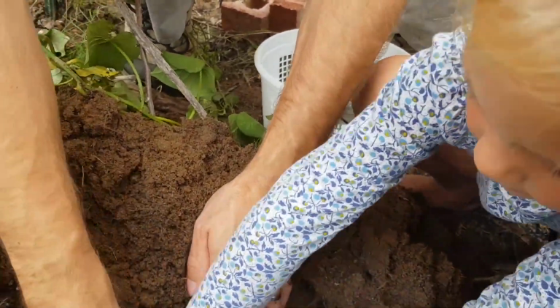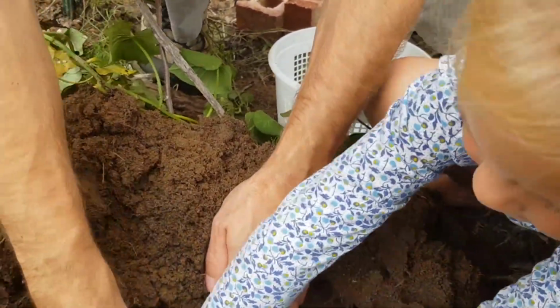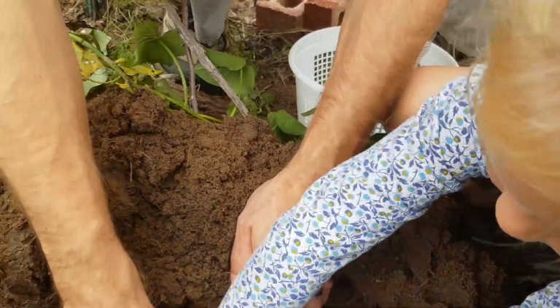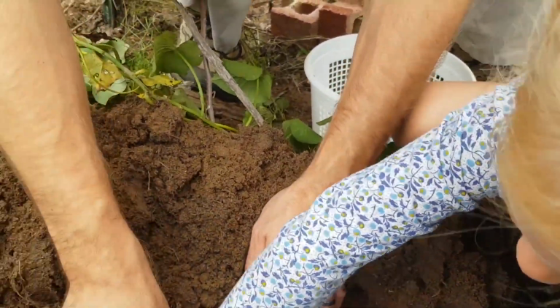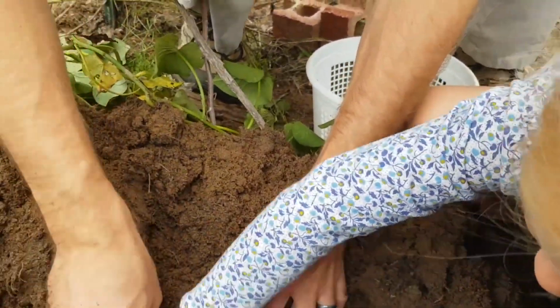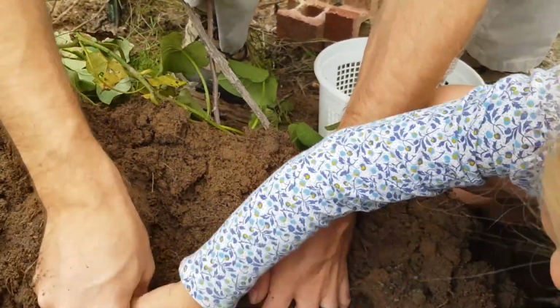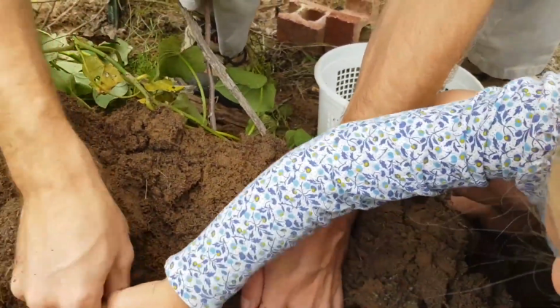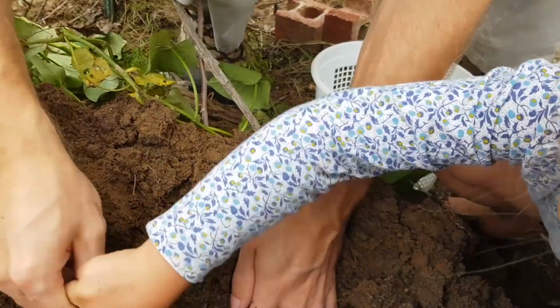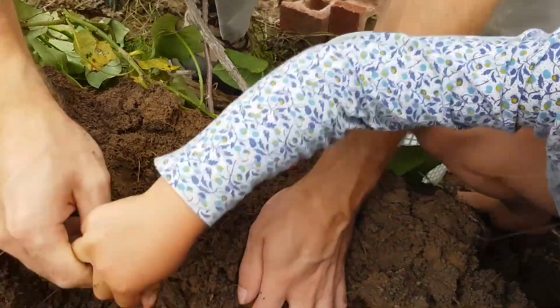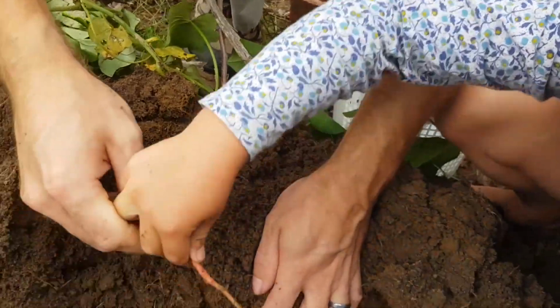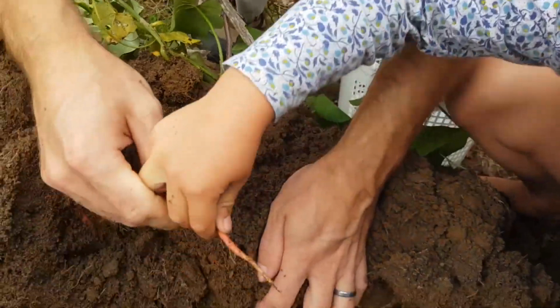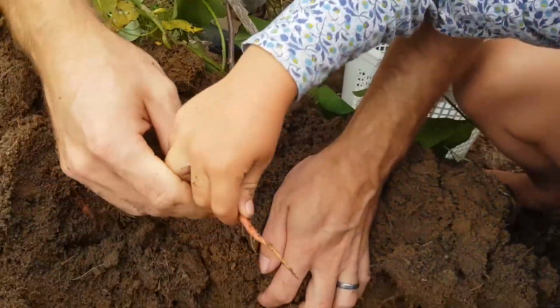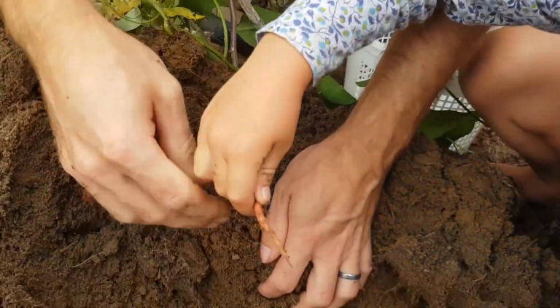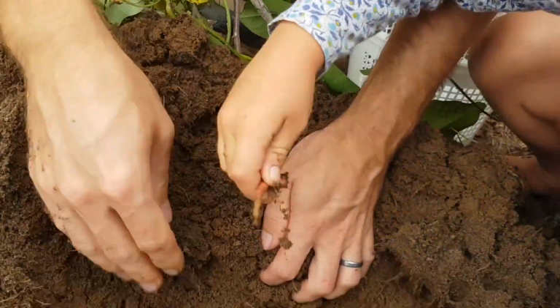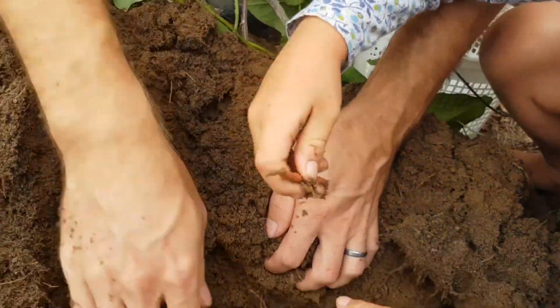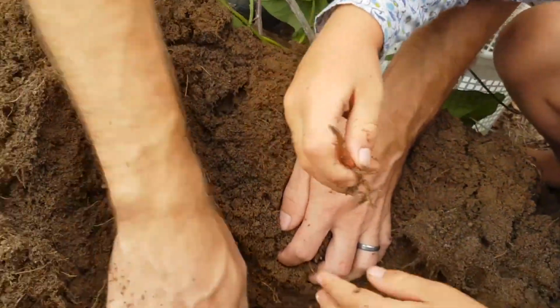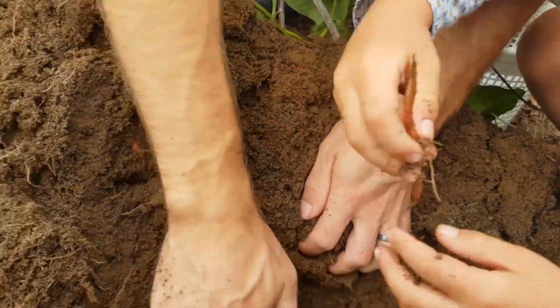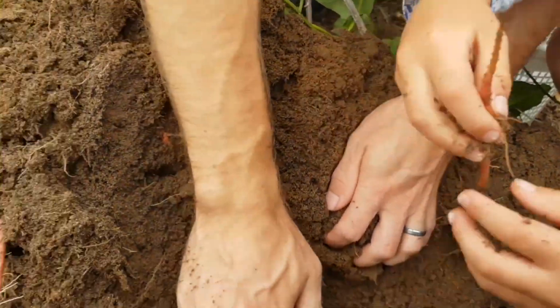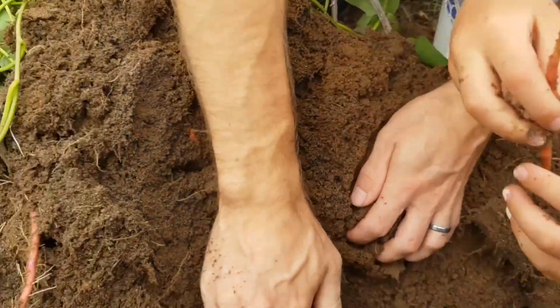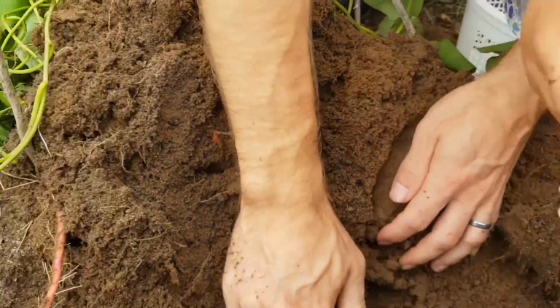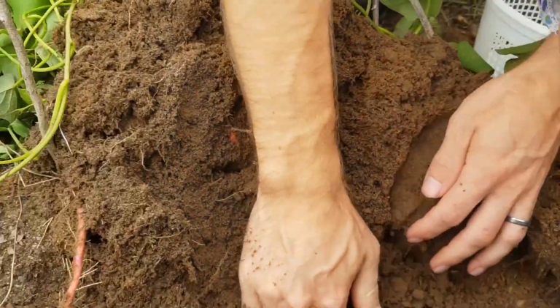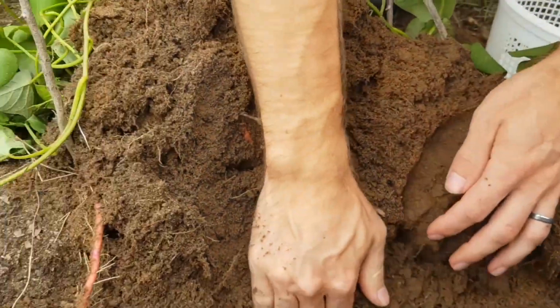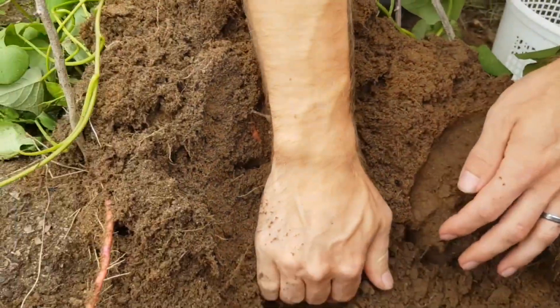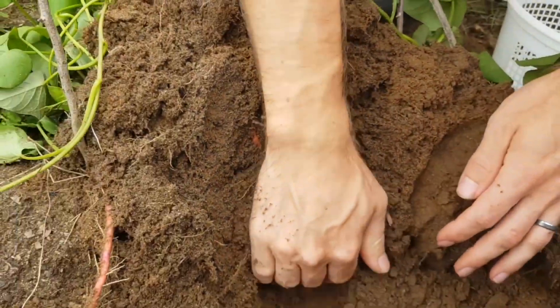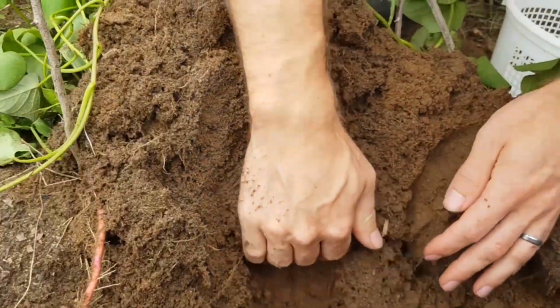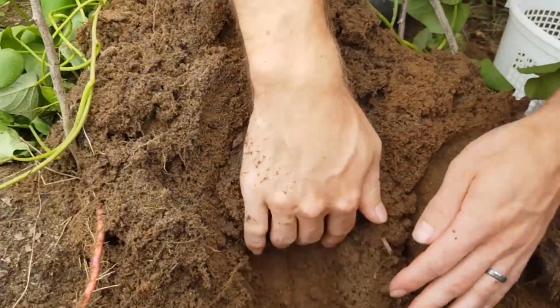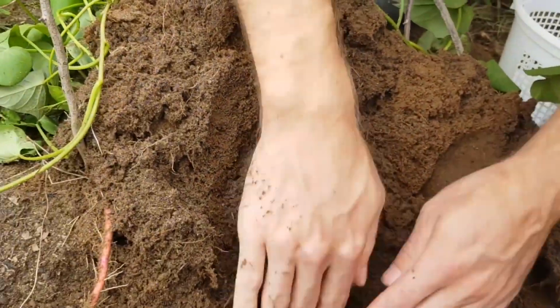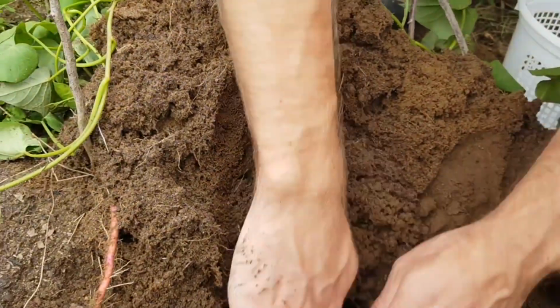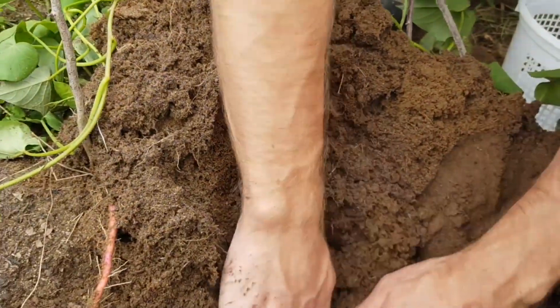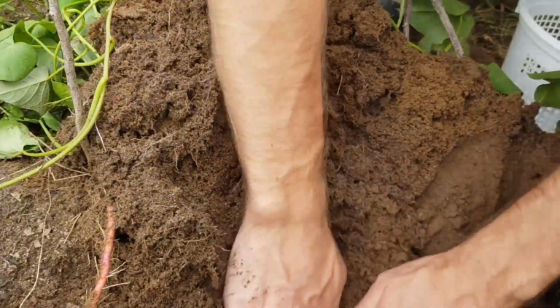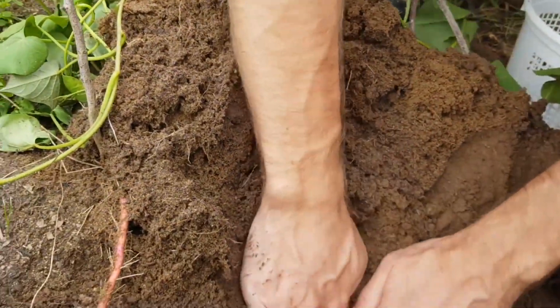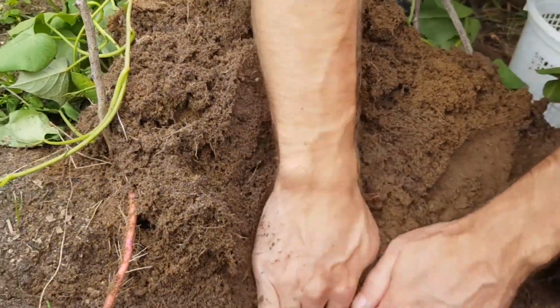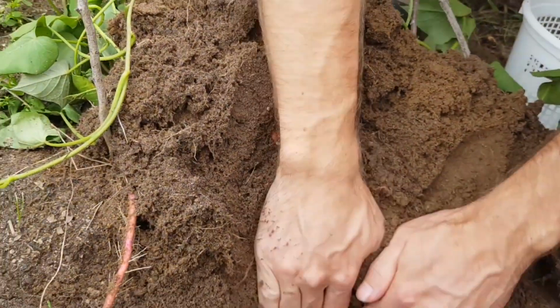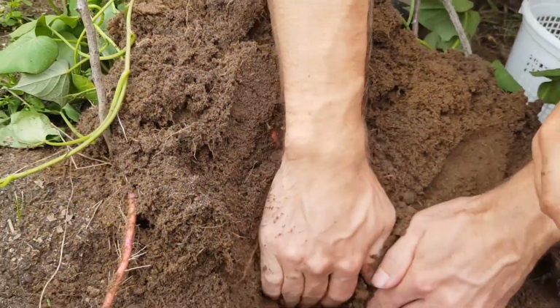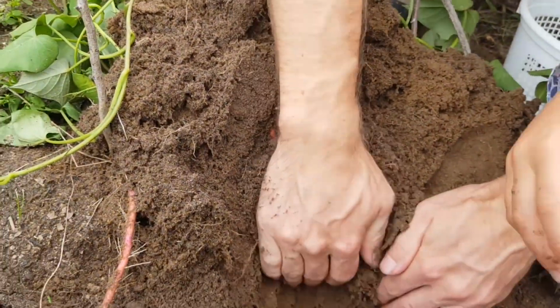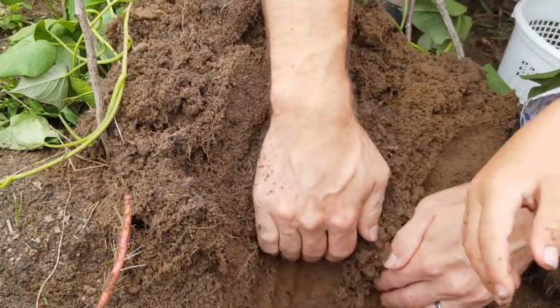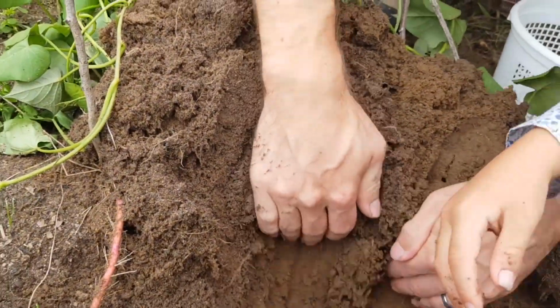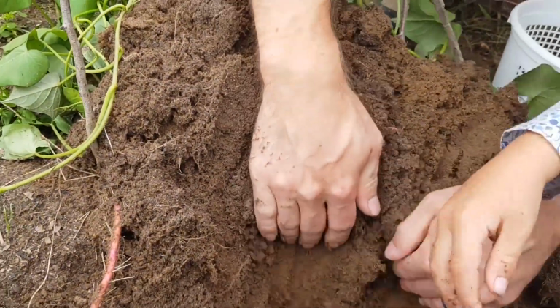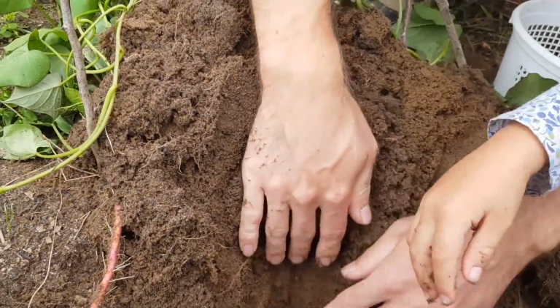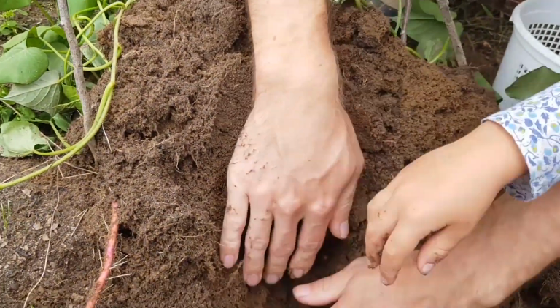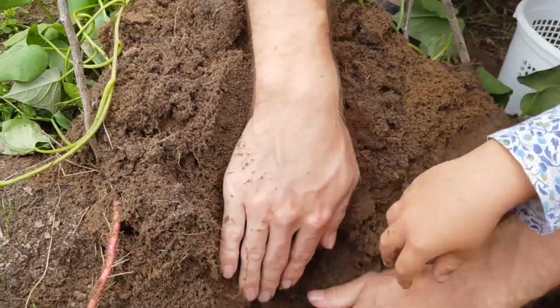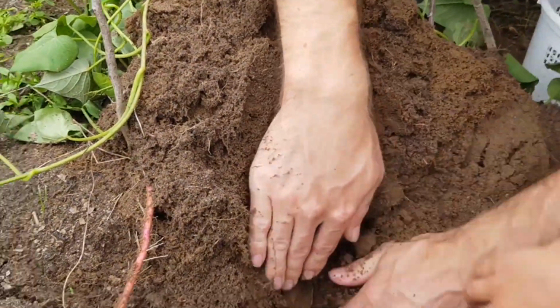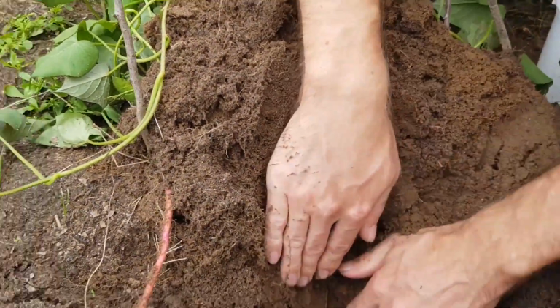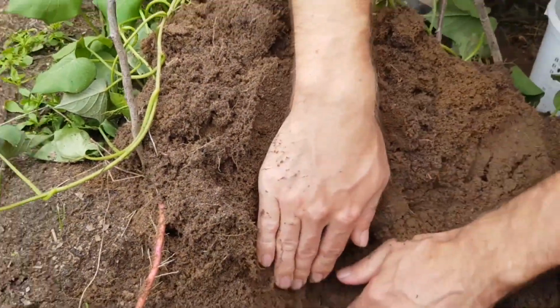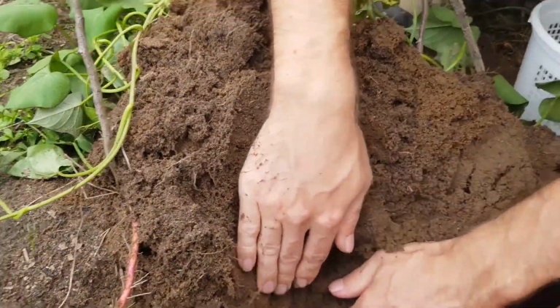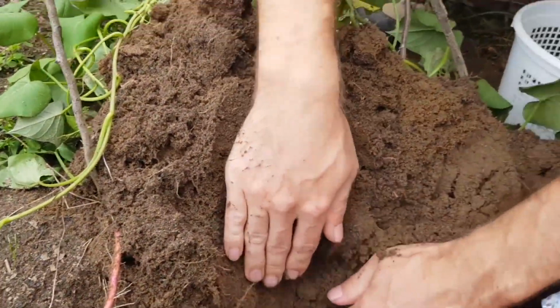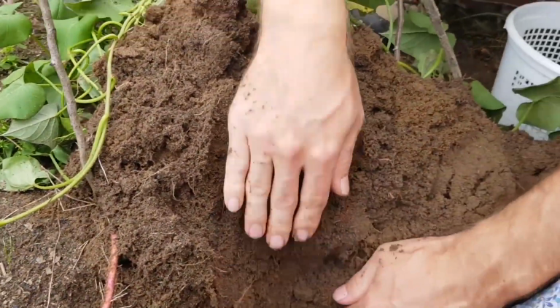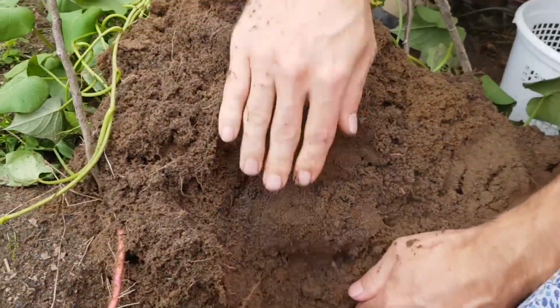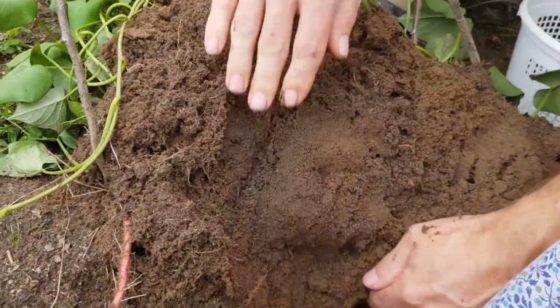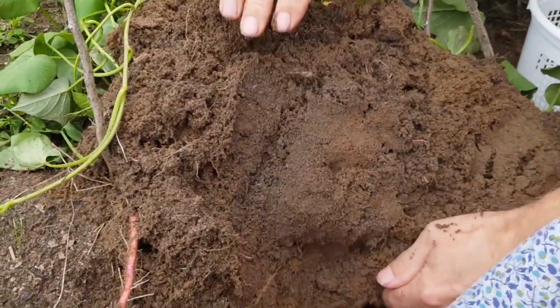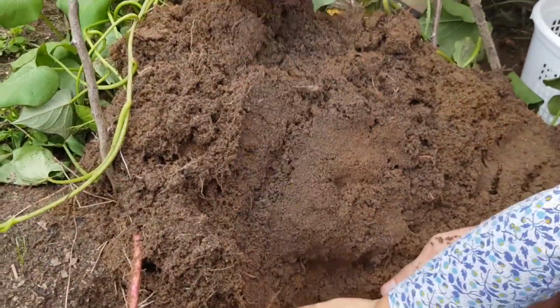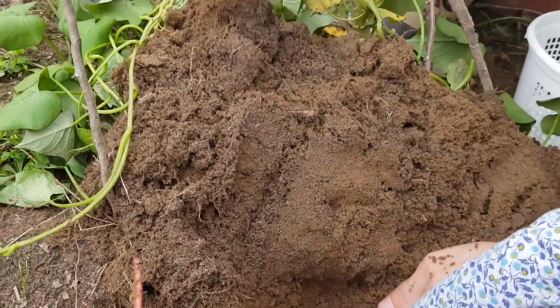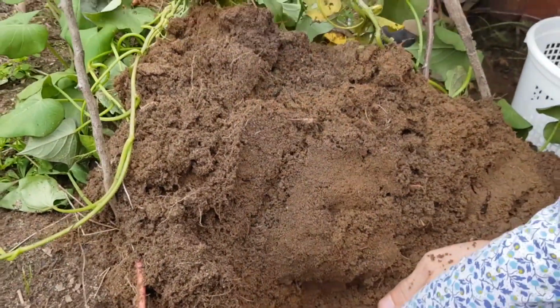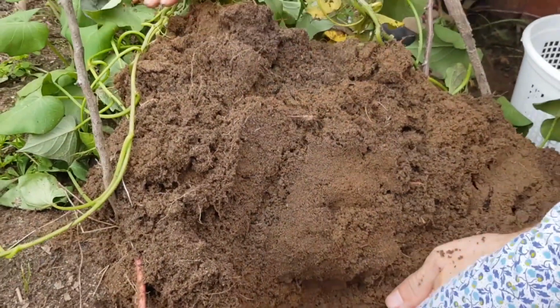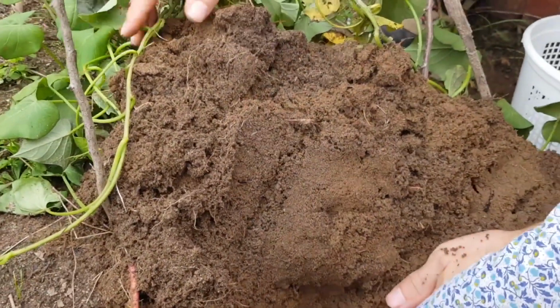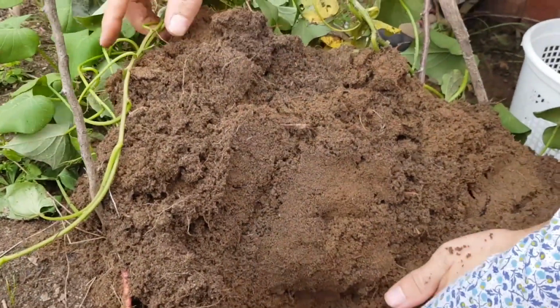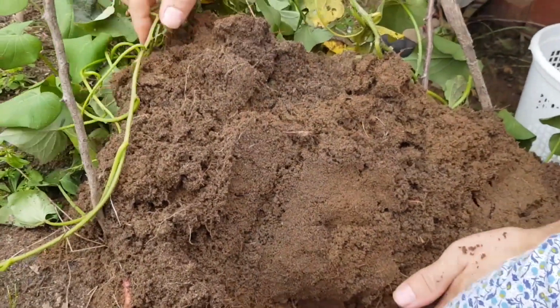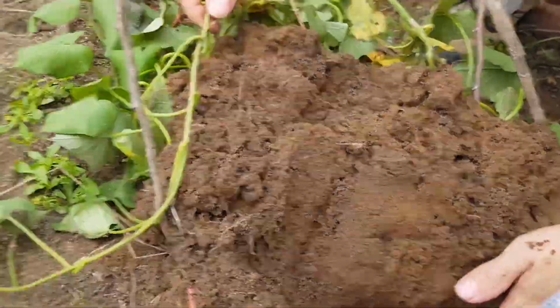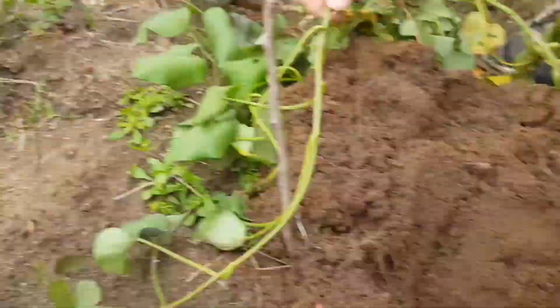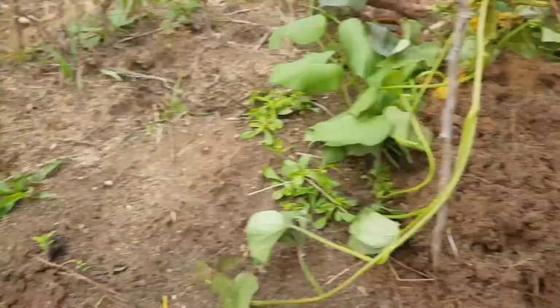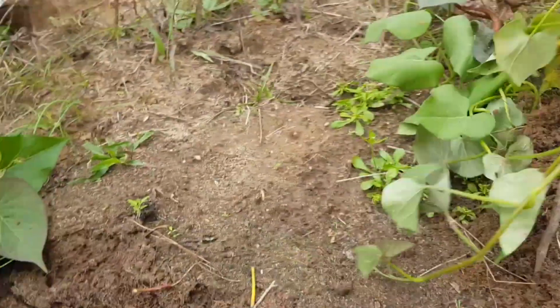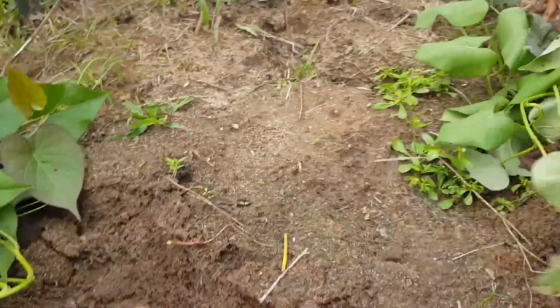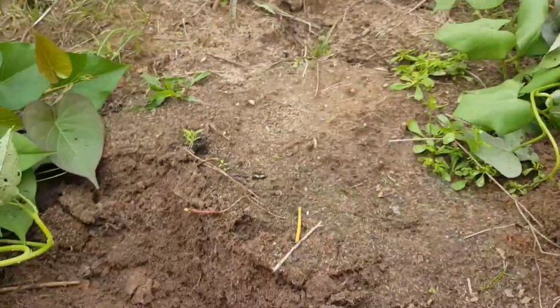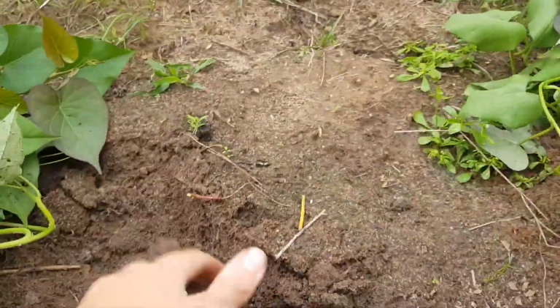I see one. You did? Yeah. It's just a root. That's all I'm finding in here.